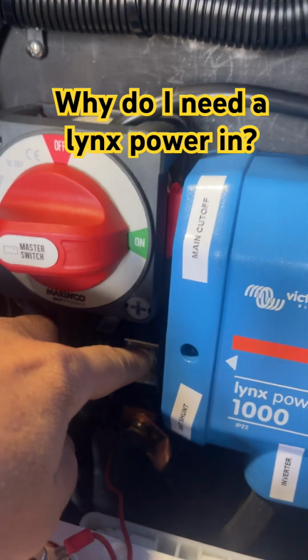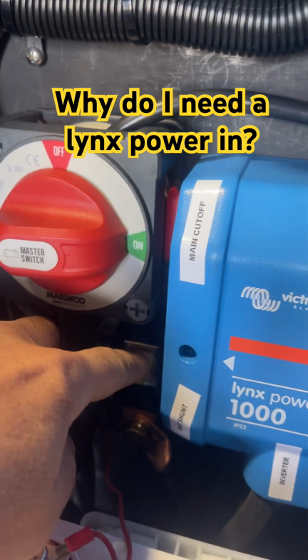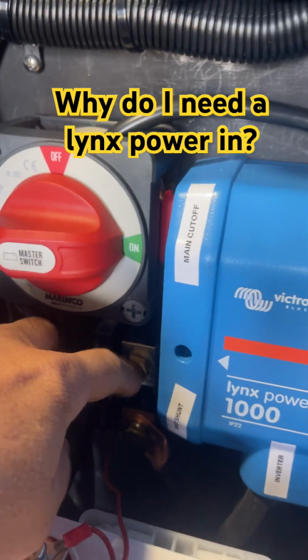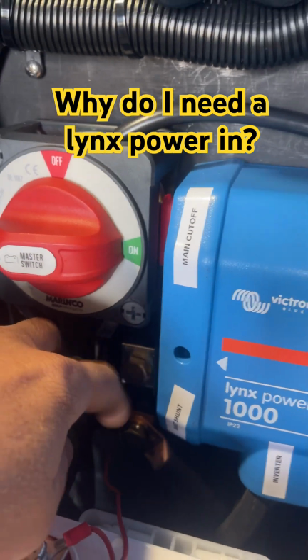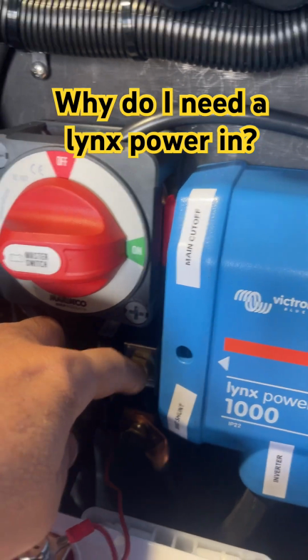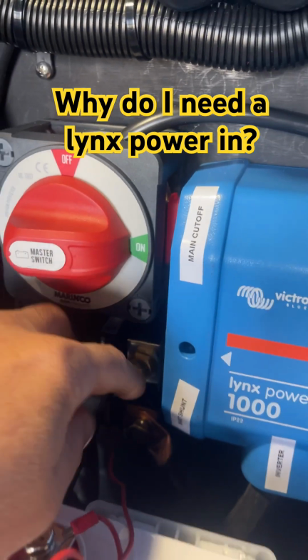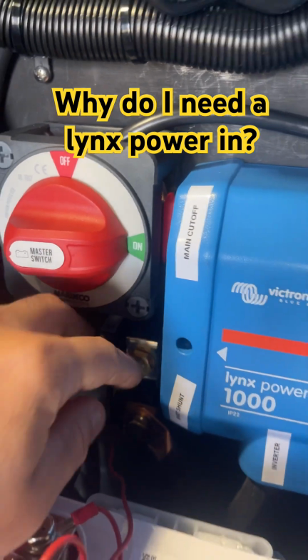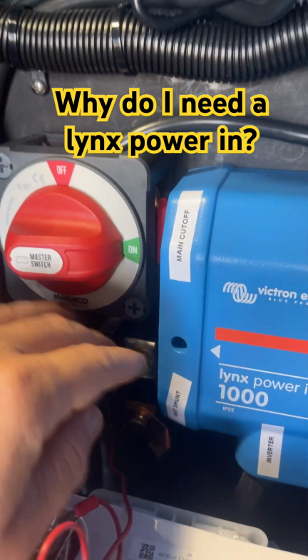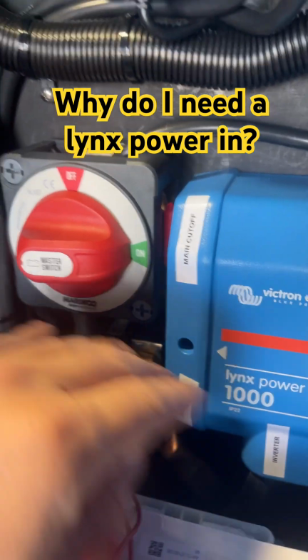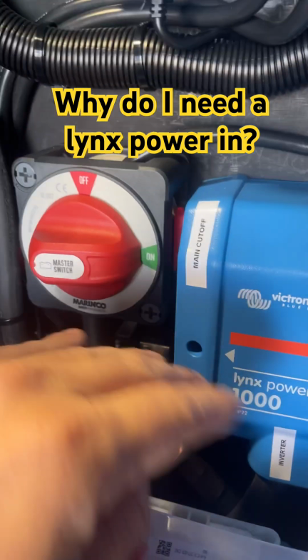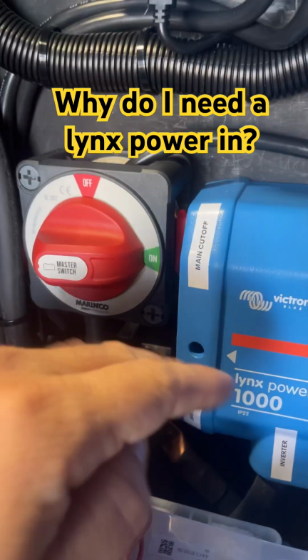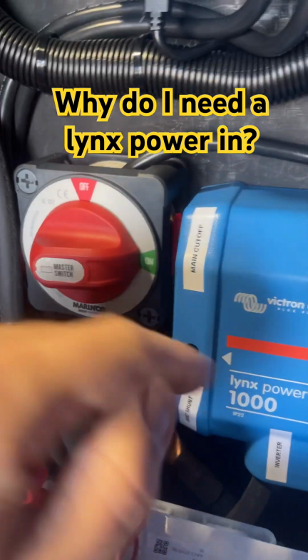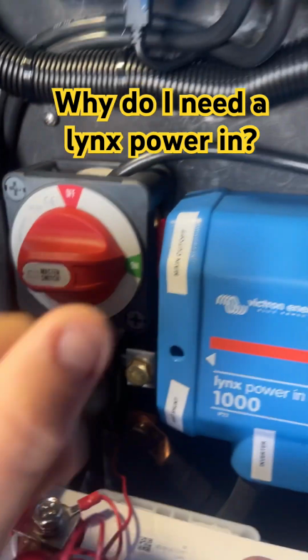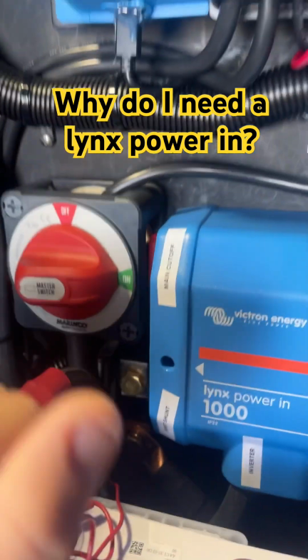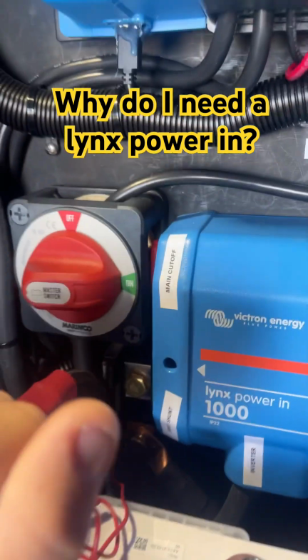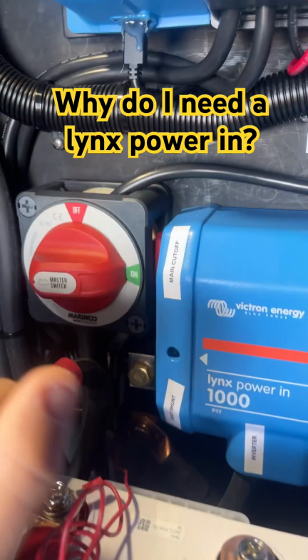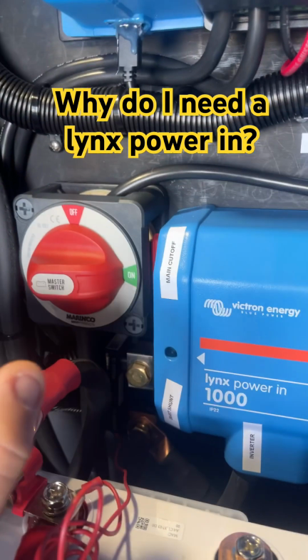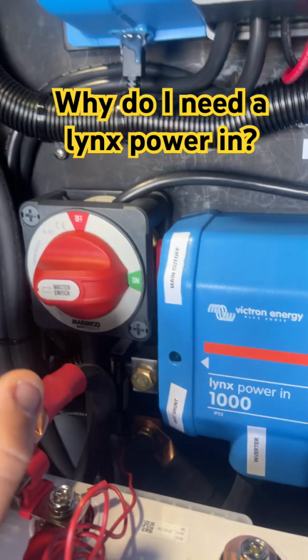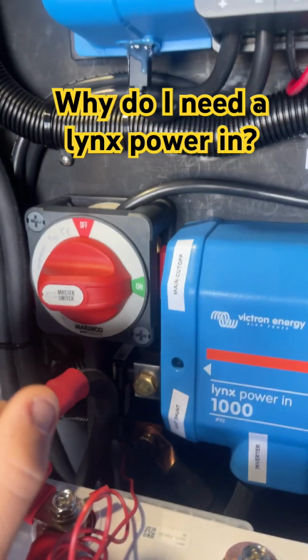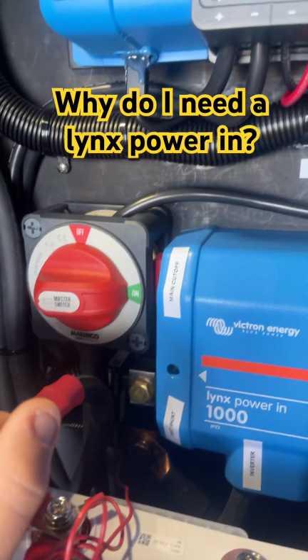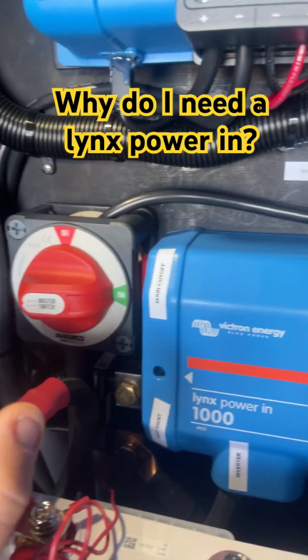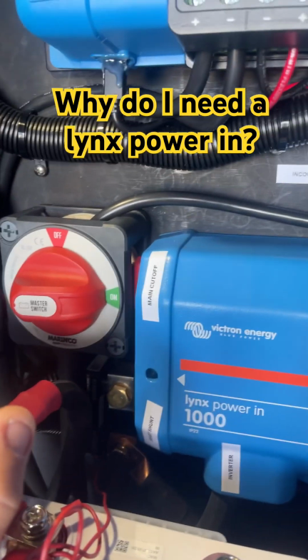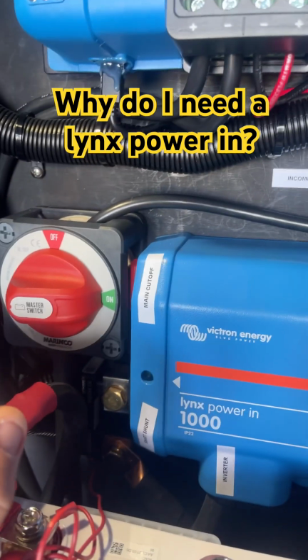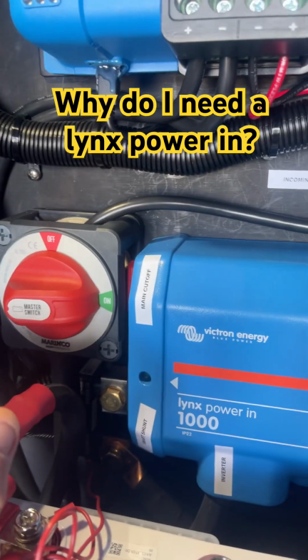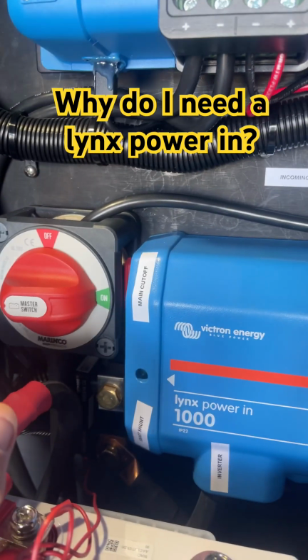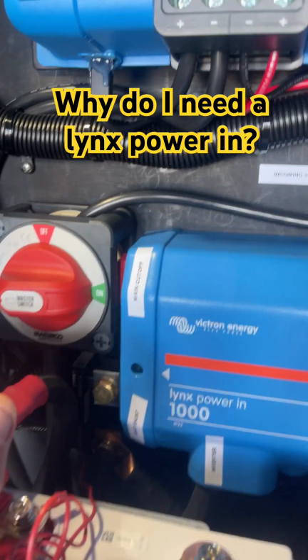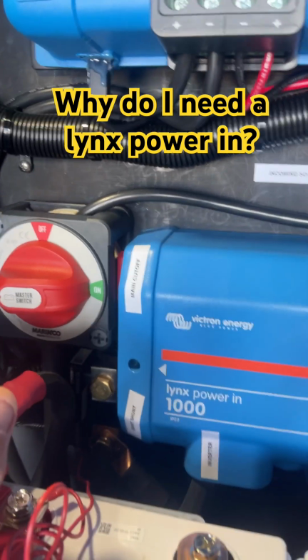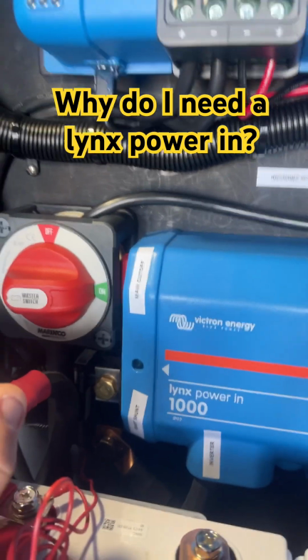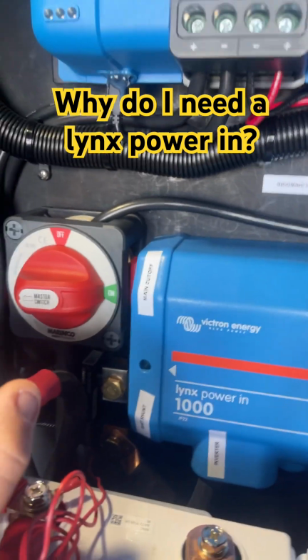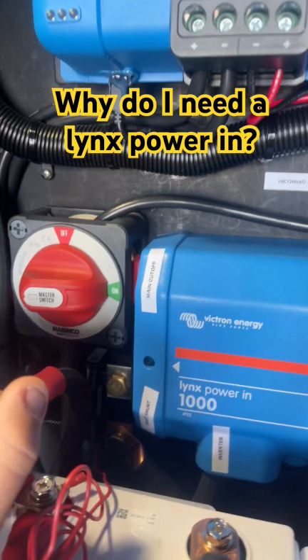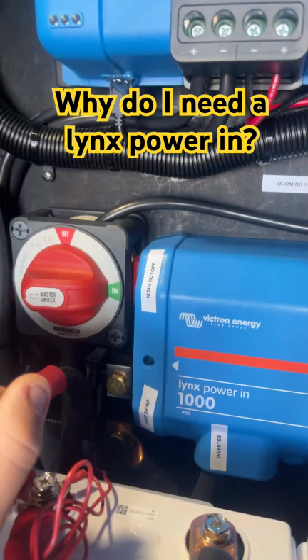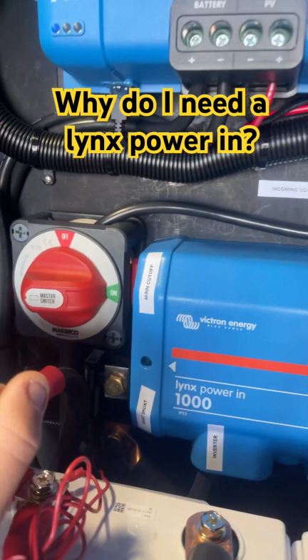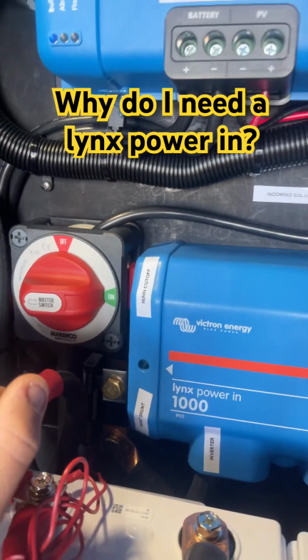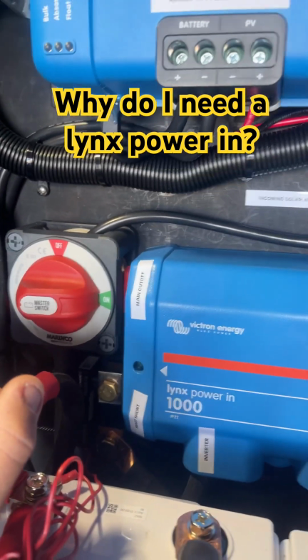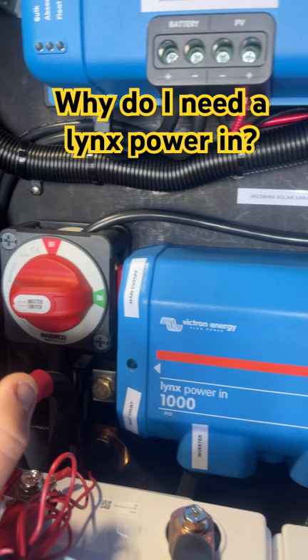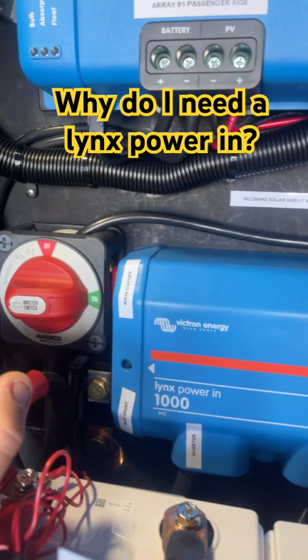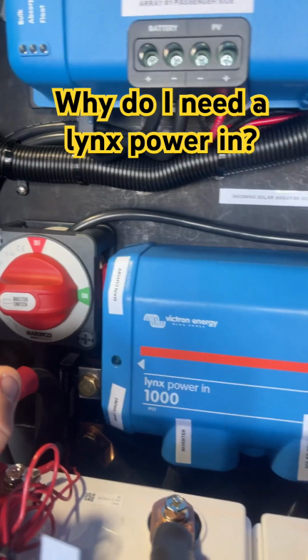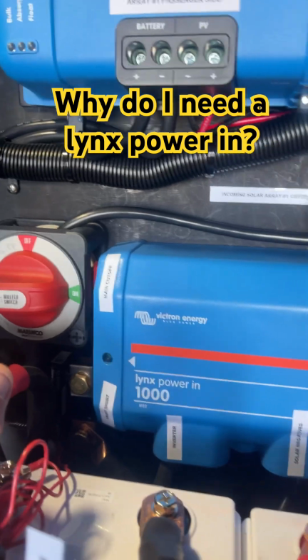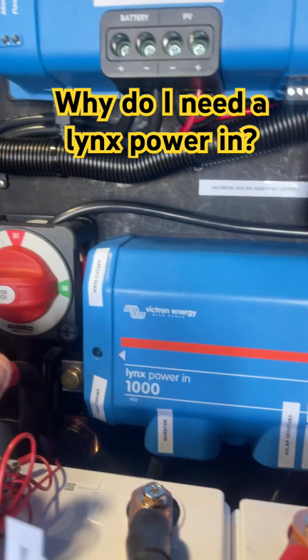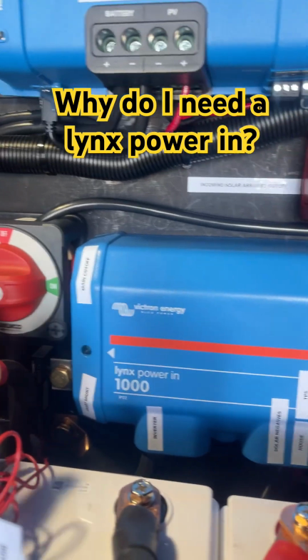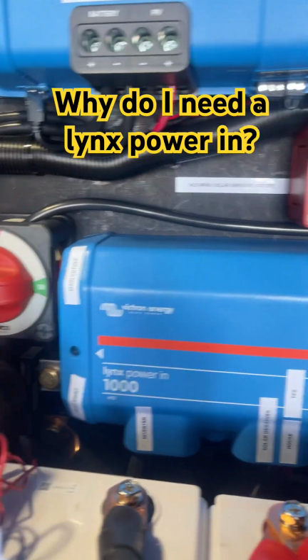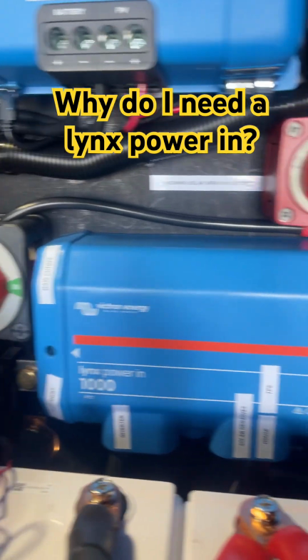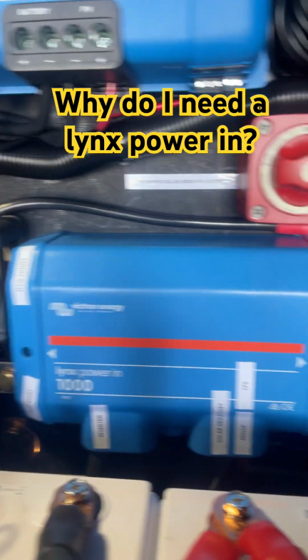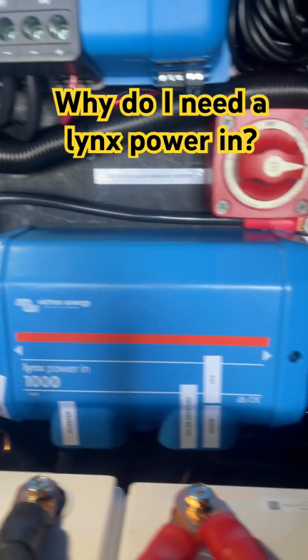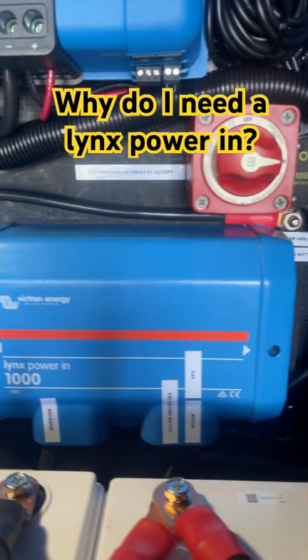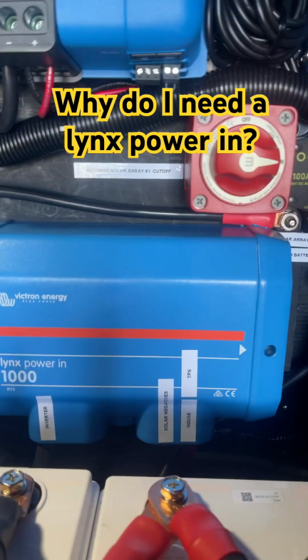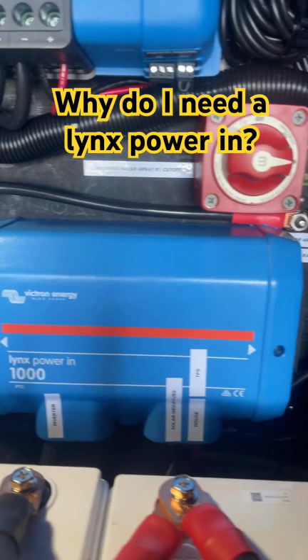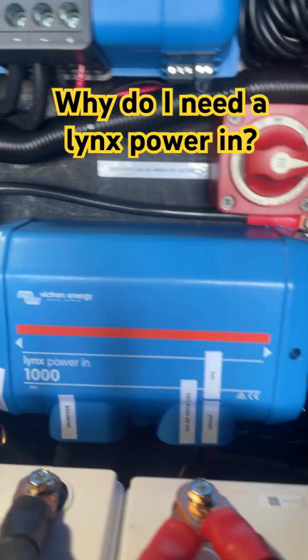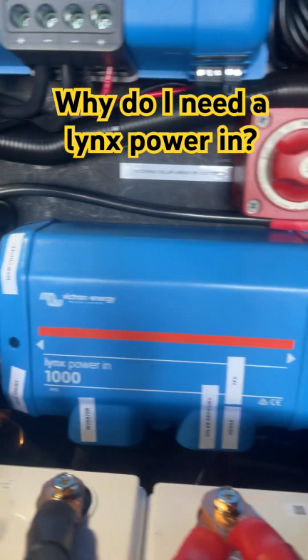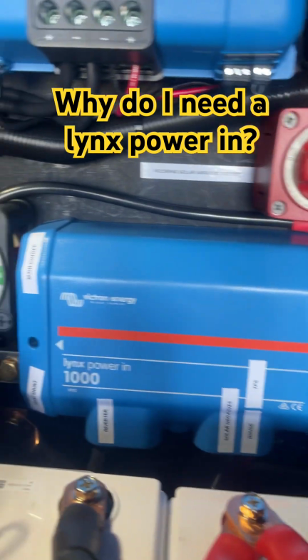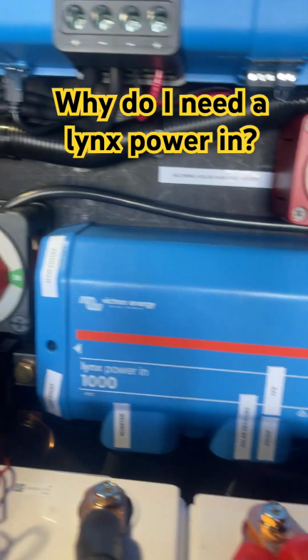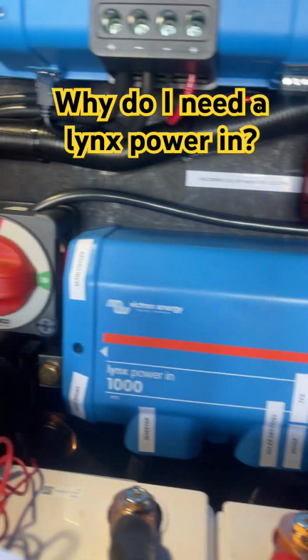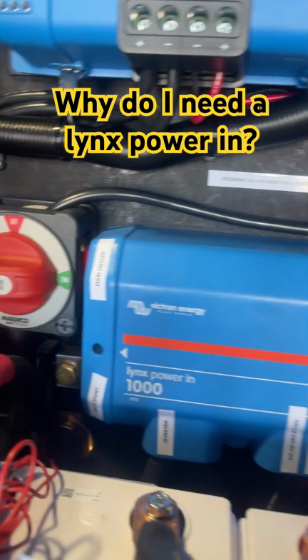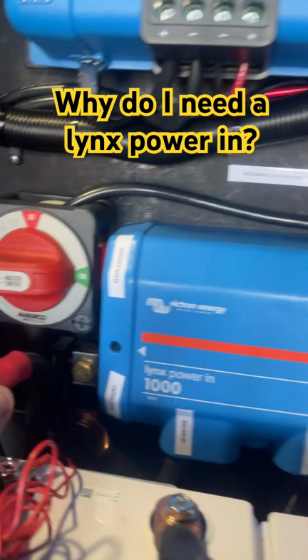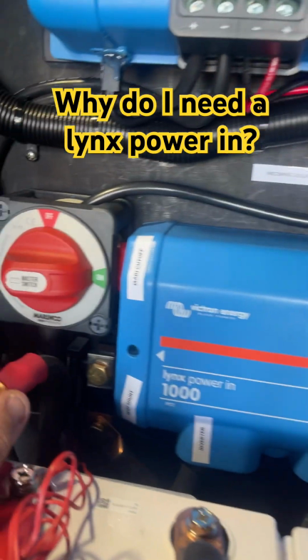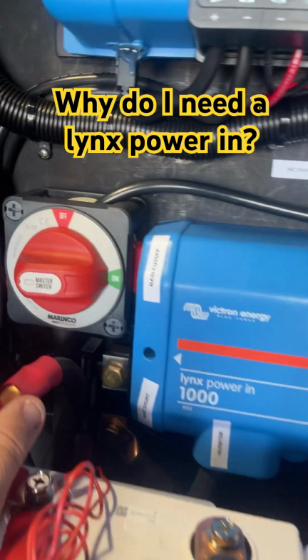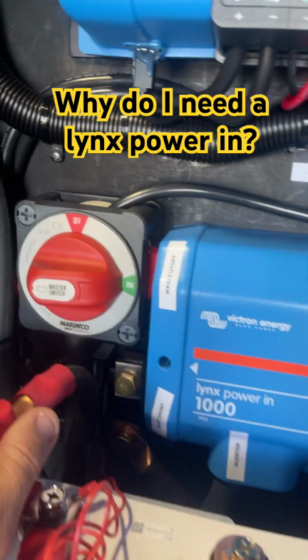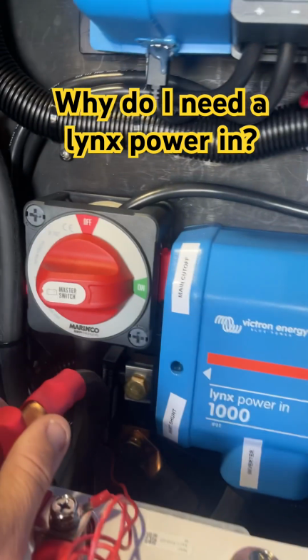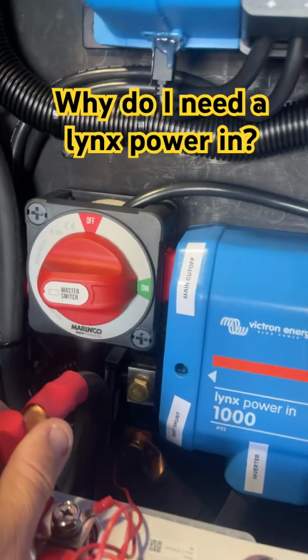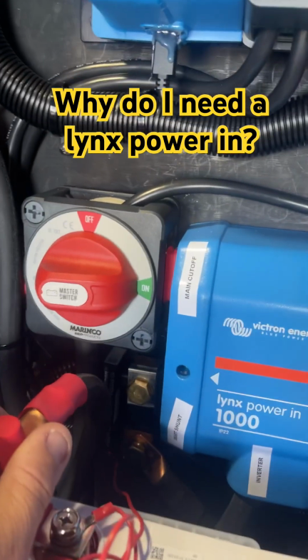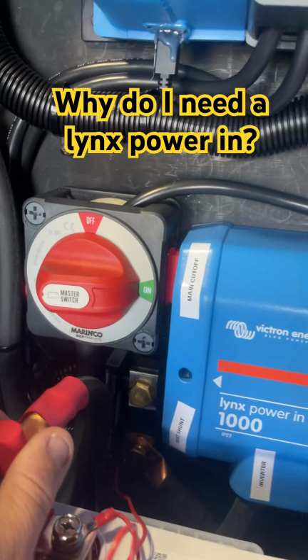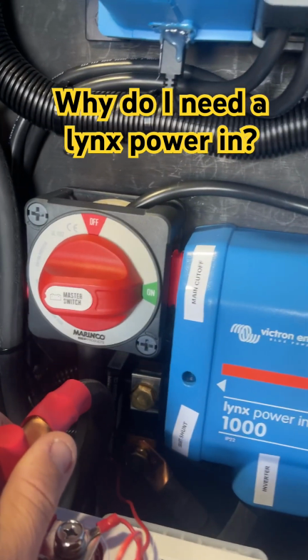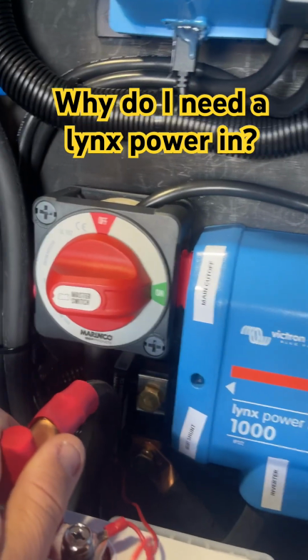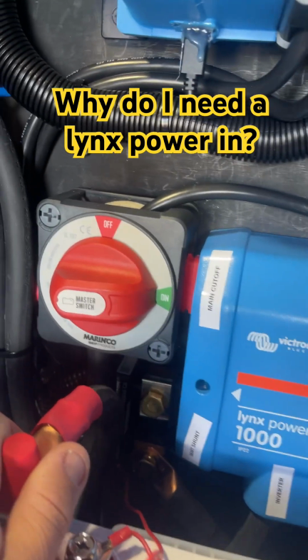We also have a battery monitor that connects here, and it measures everything that's going in and out and gives you the correct state of charge for your batteries. So that's what it is and that's kind of why we recommend it.